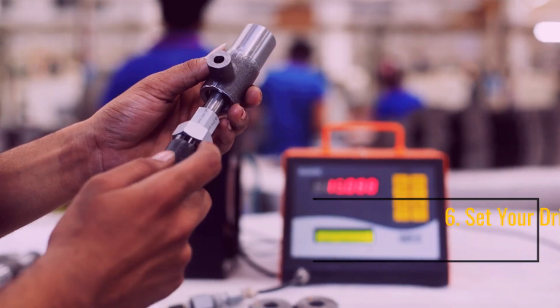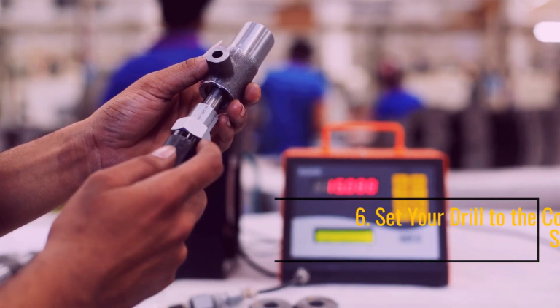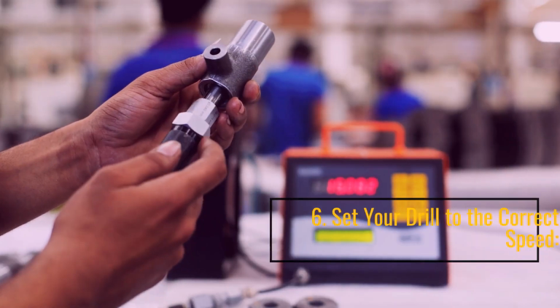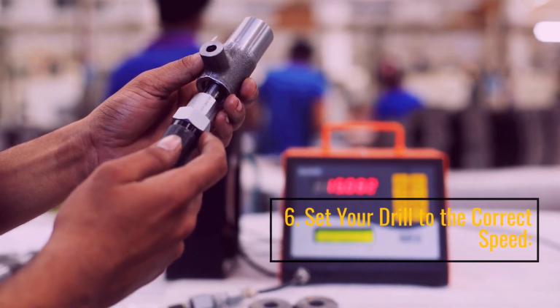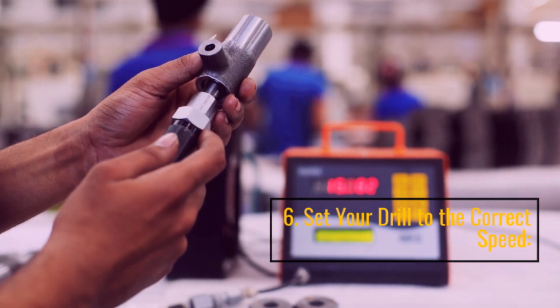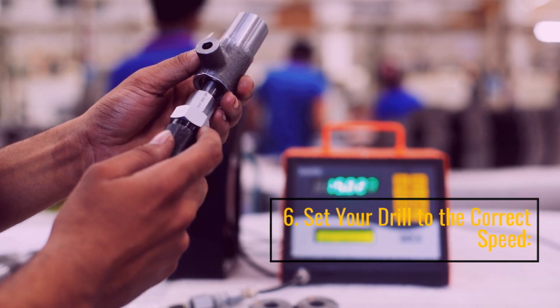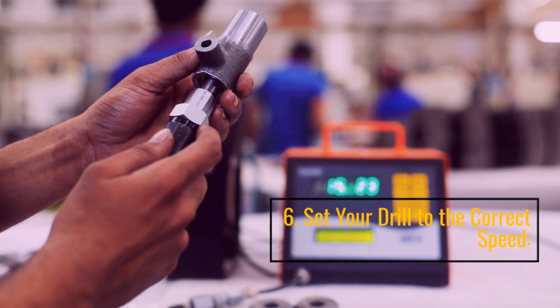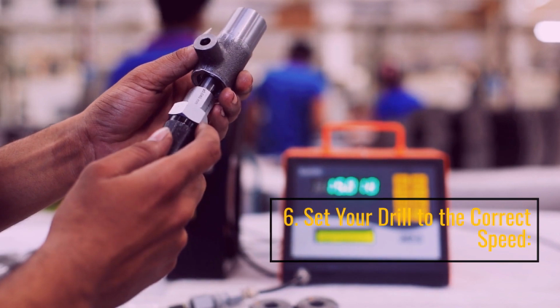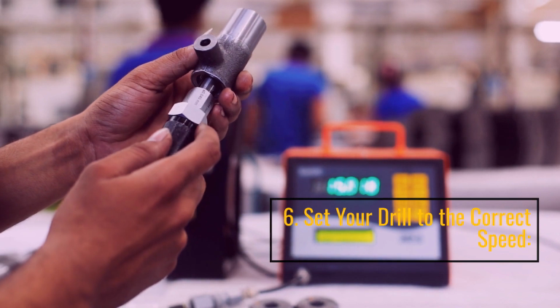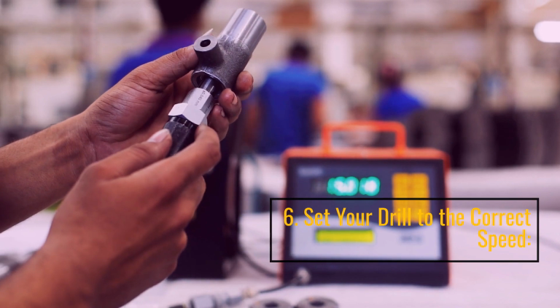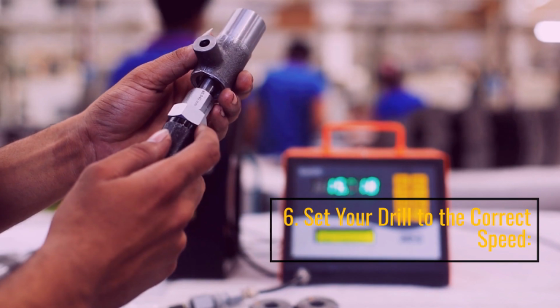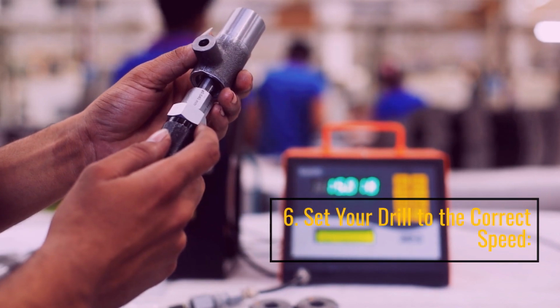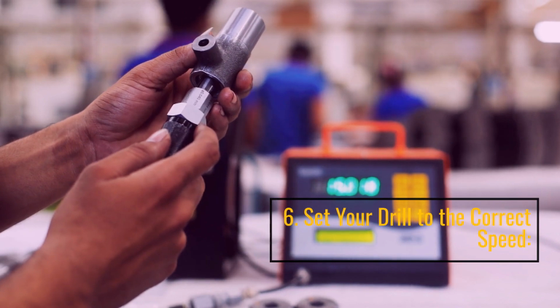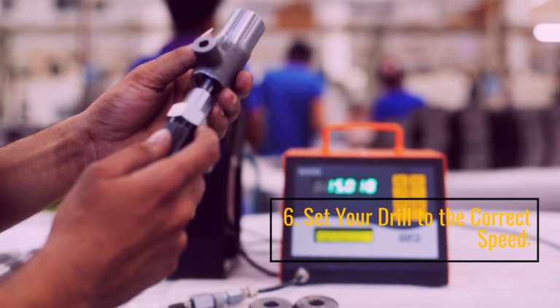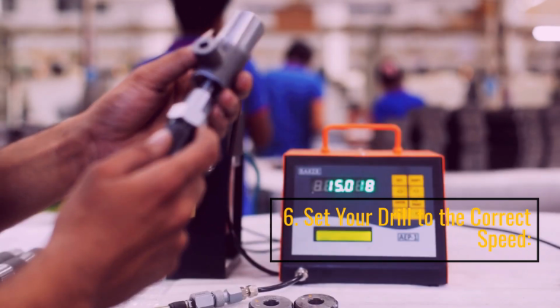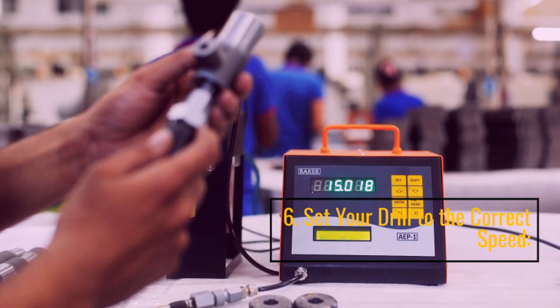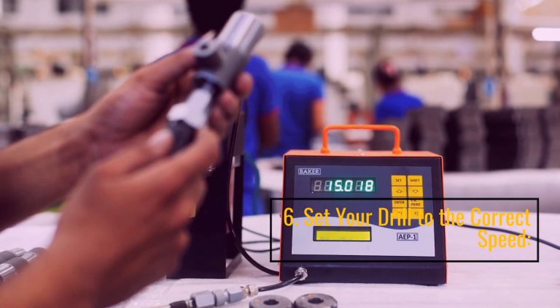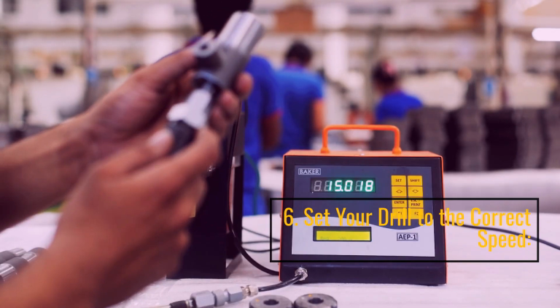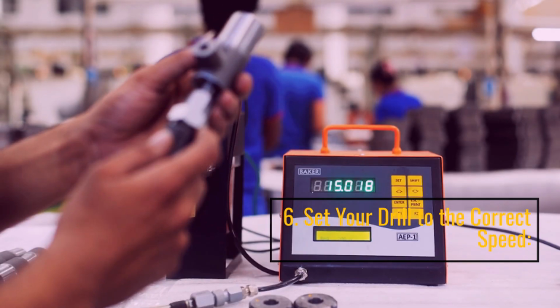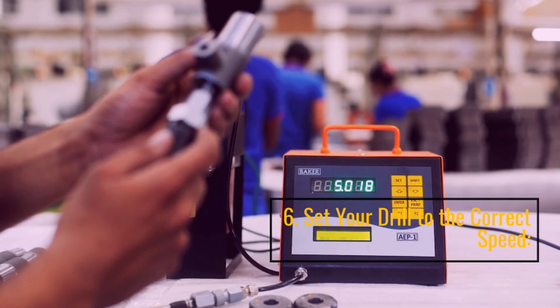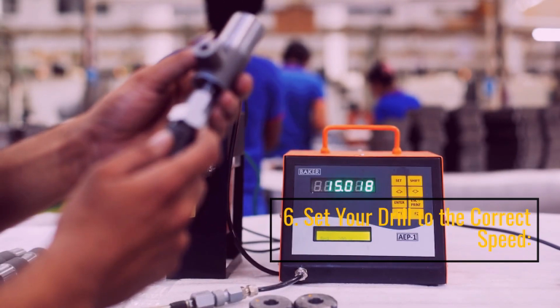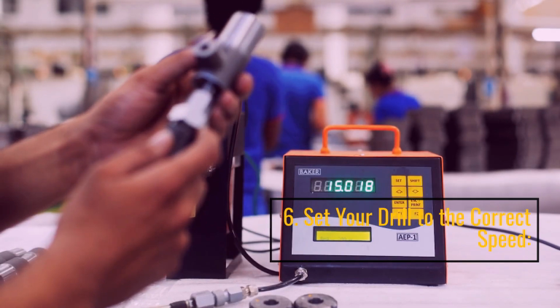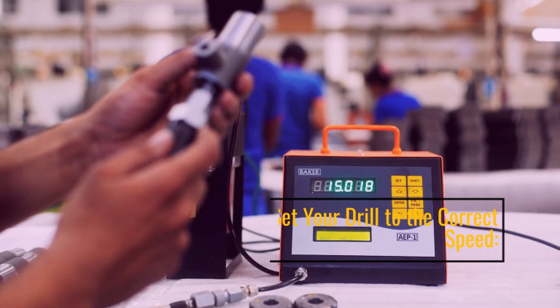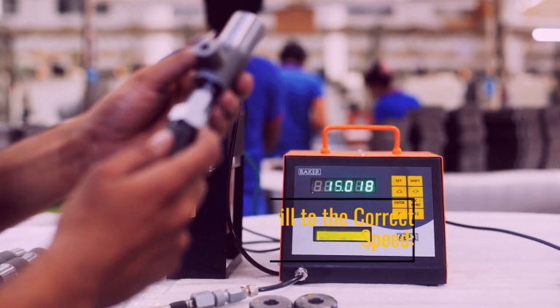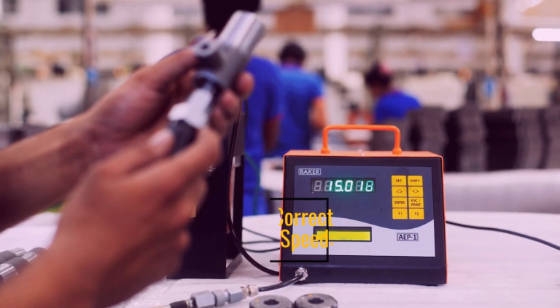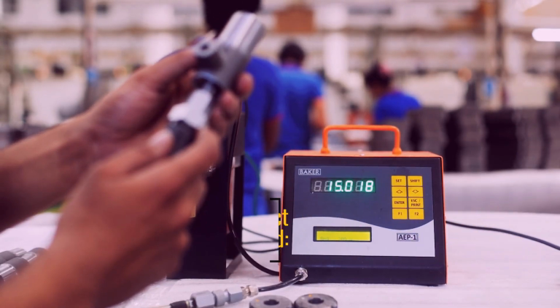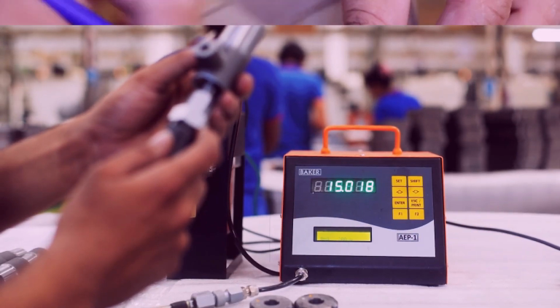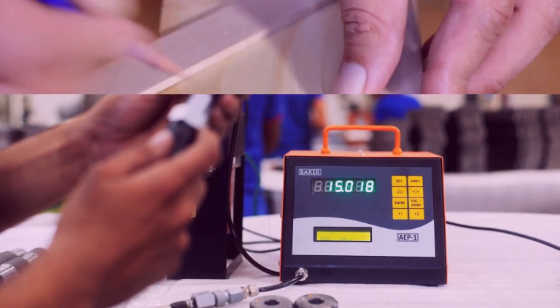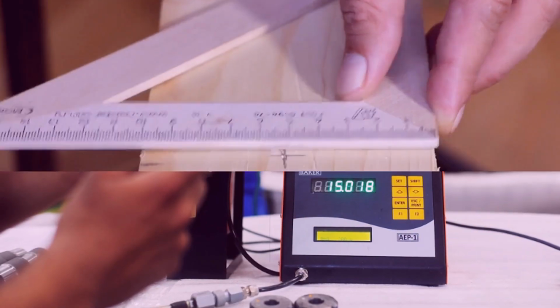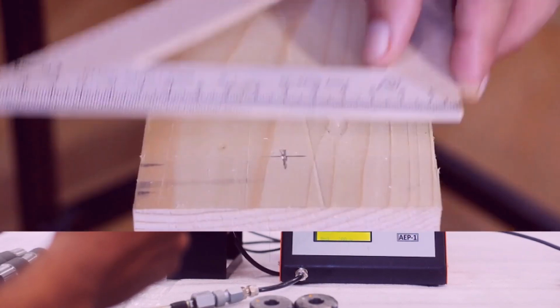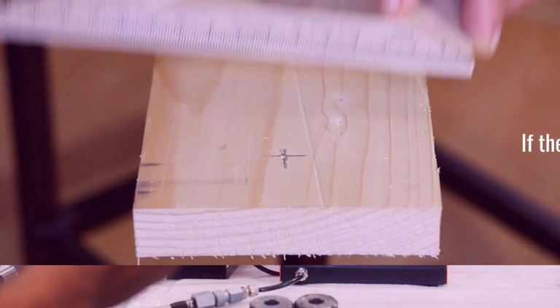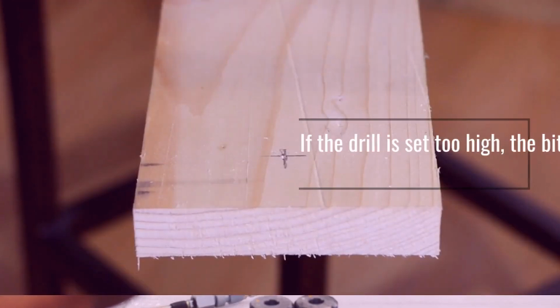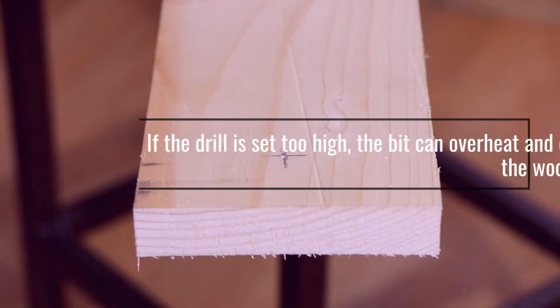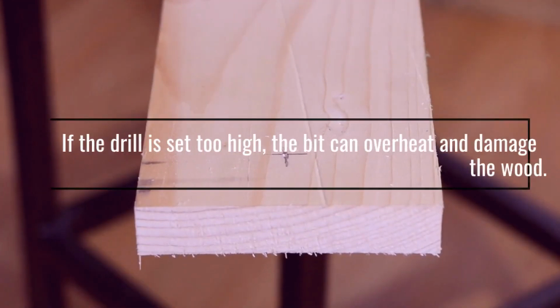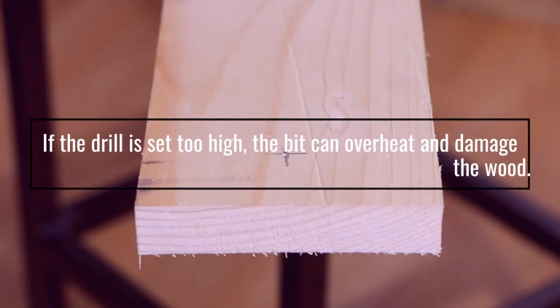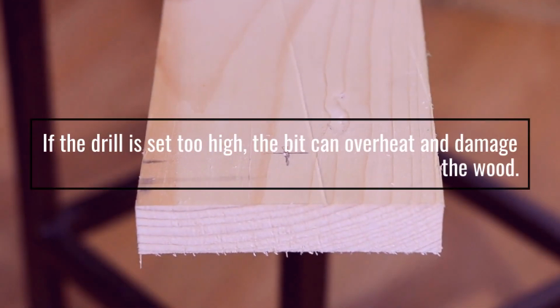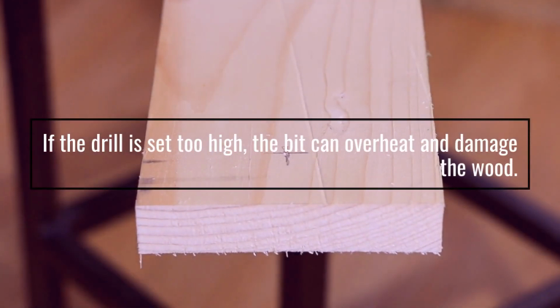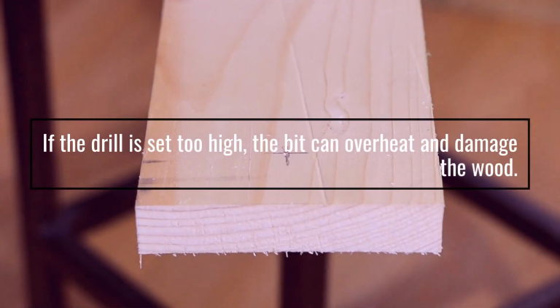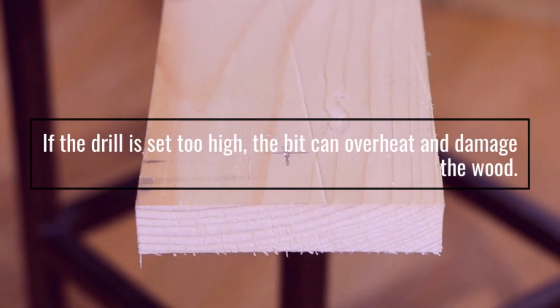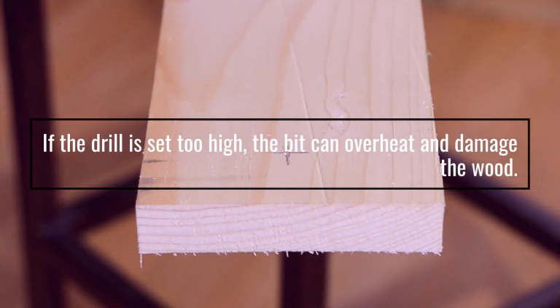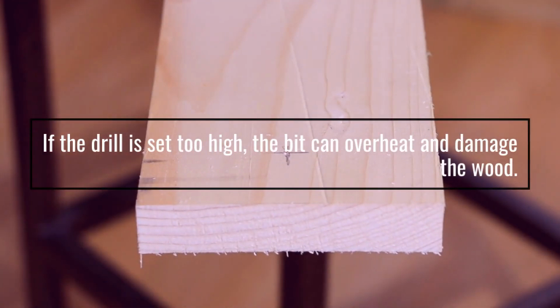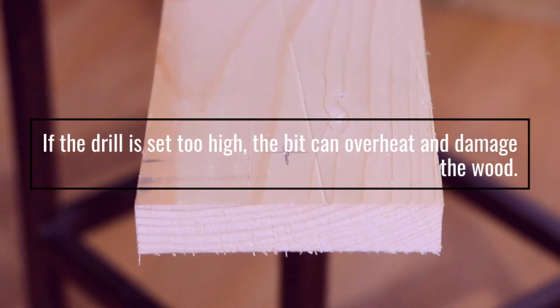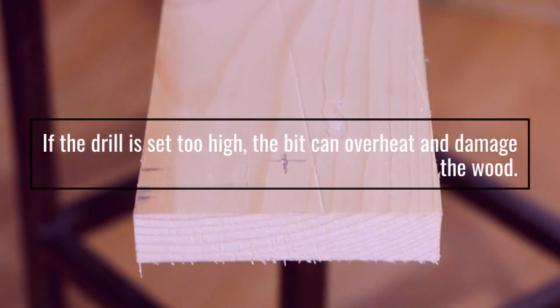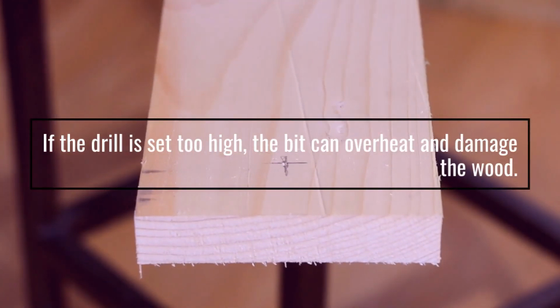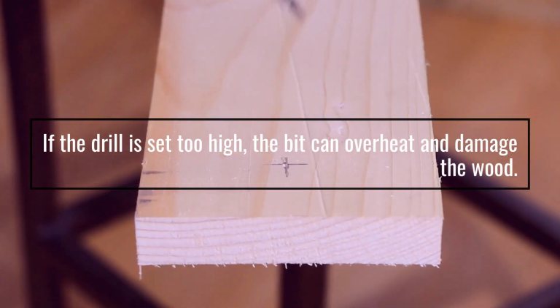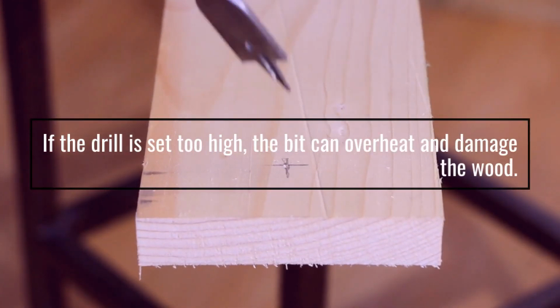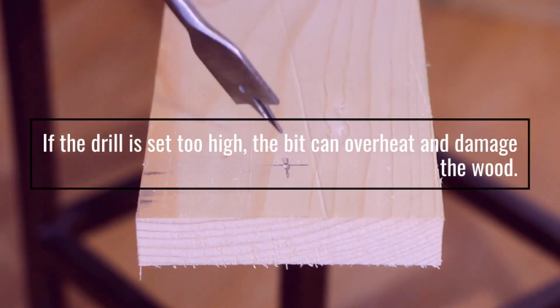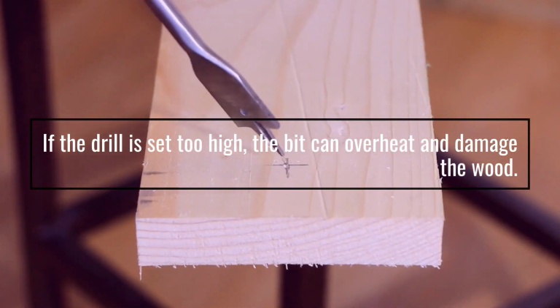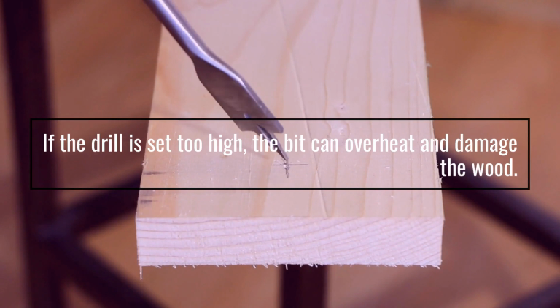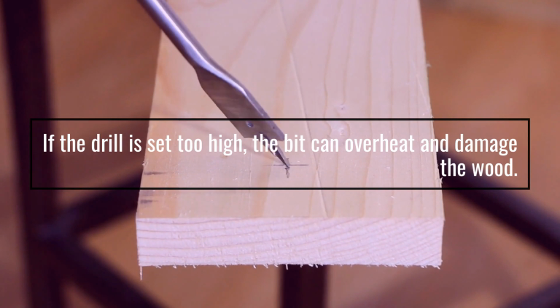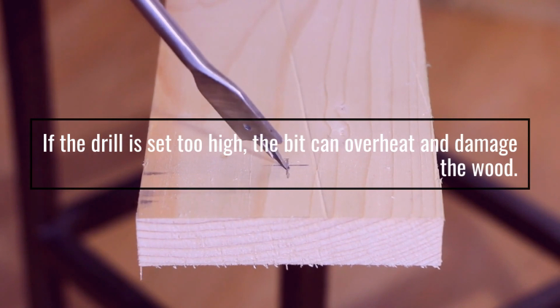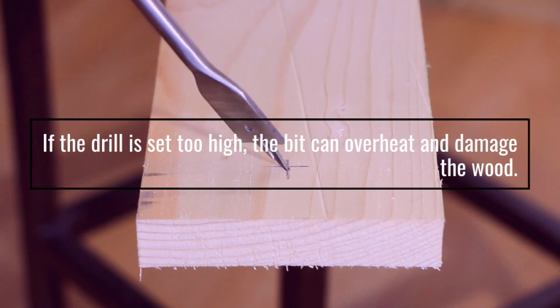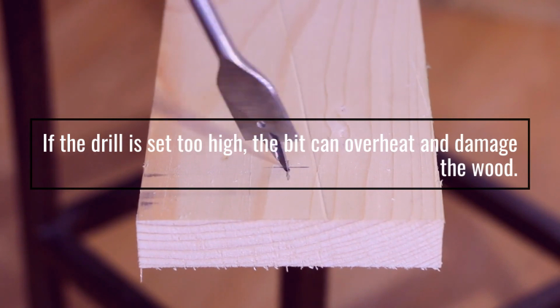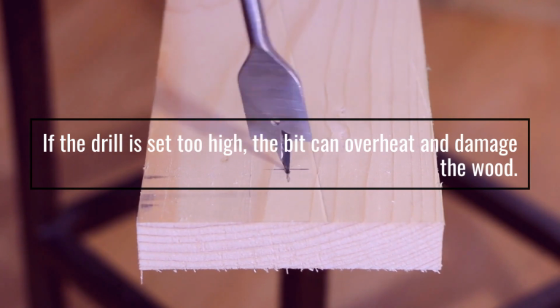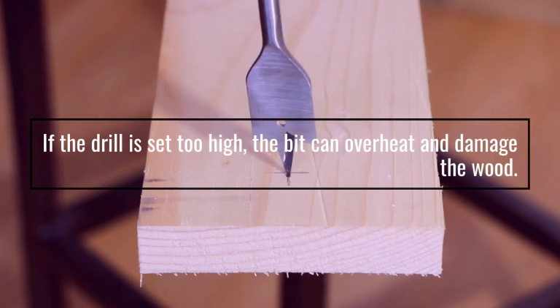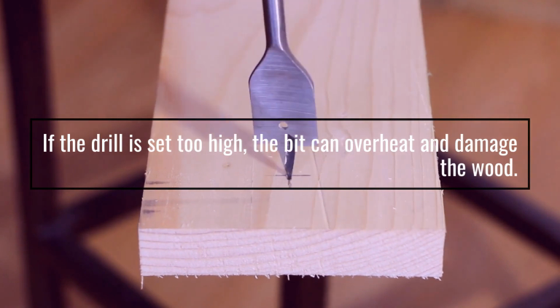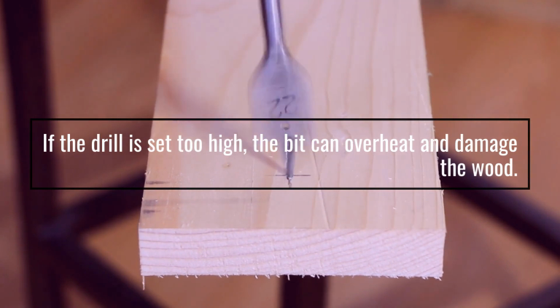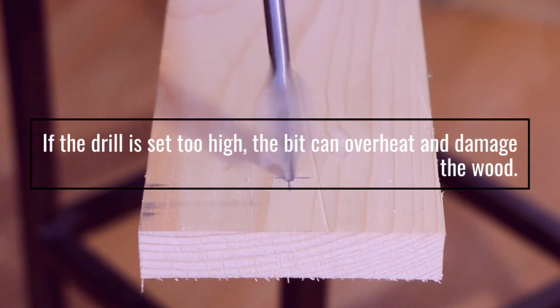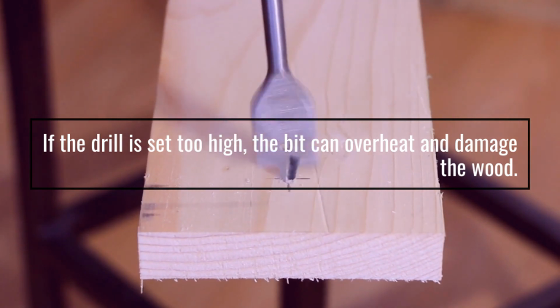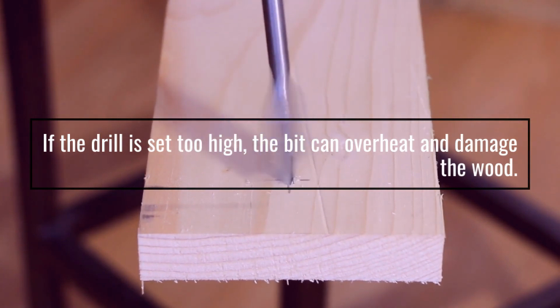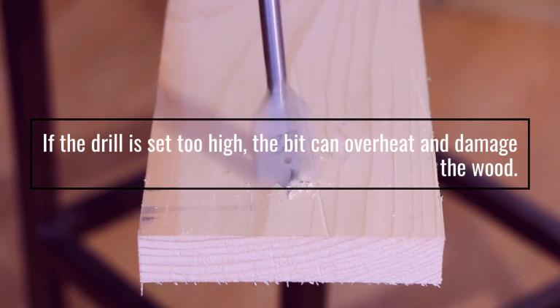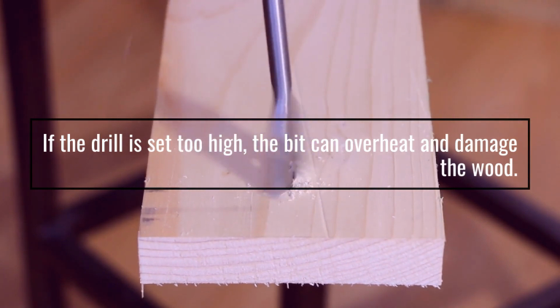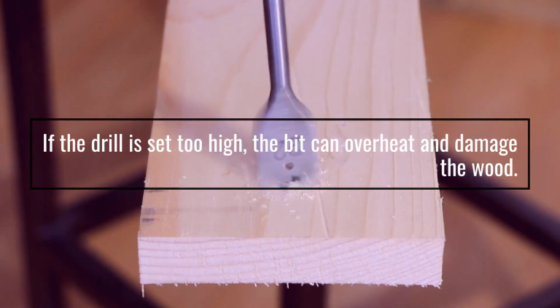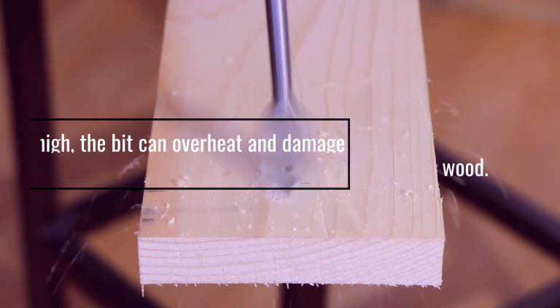6. Set Your Drill To The Correct Speed. If the drill is set too high, the bit can overheat and damage the wood.